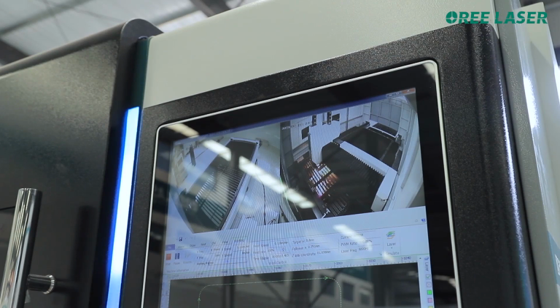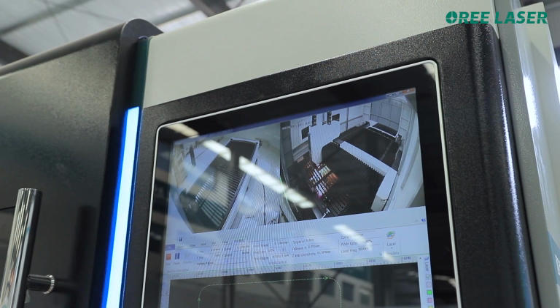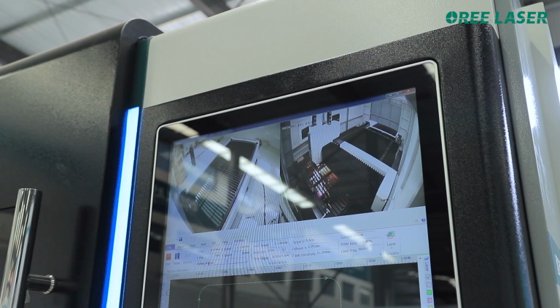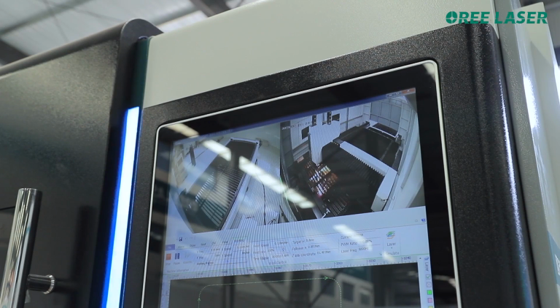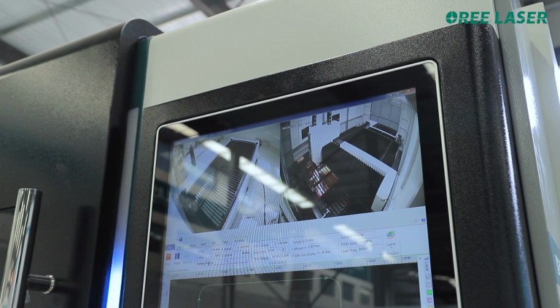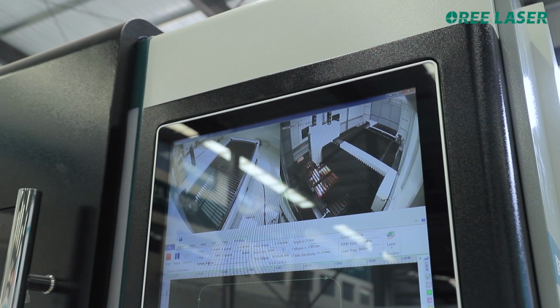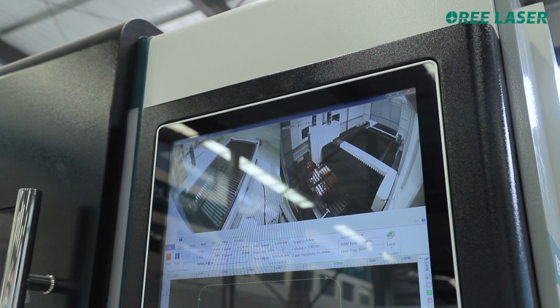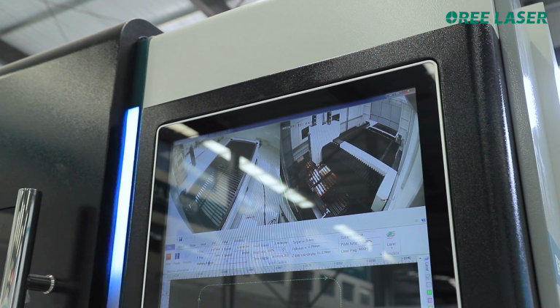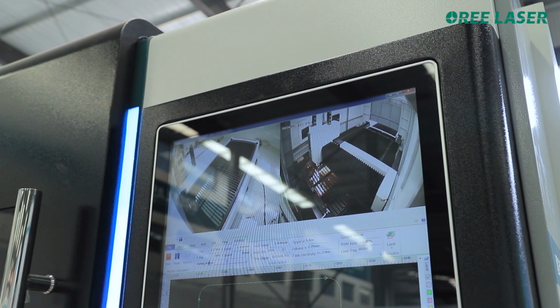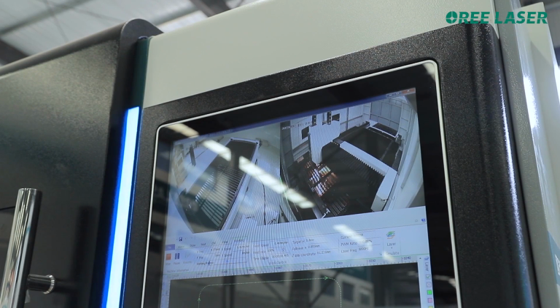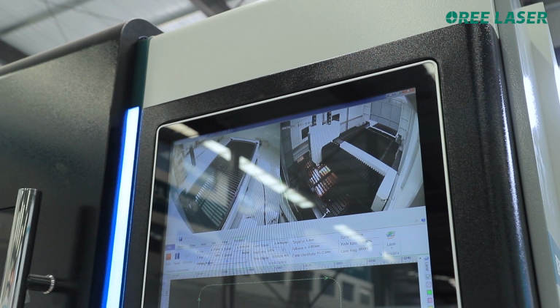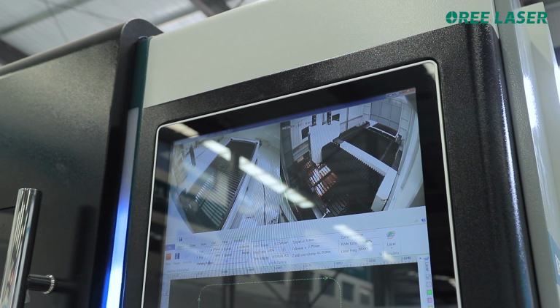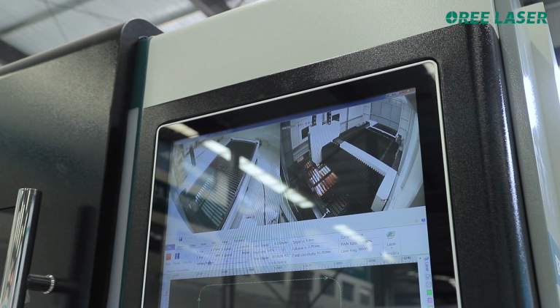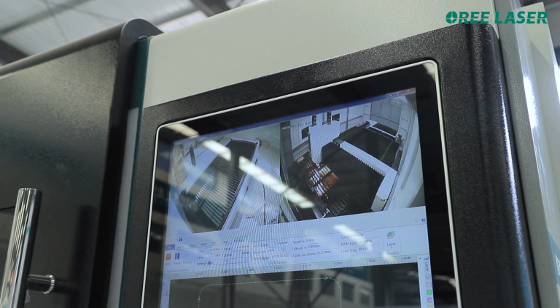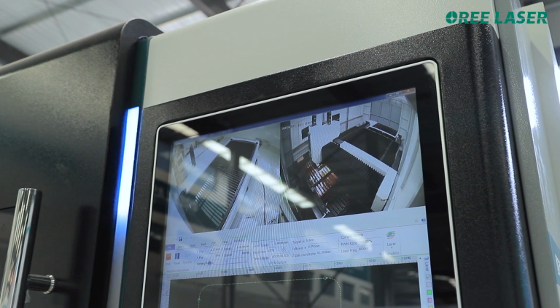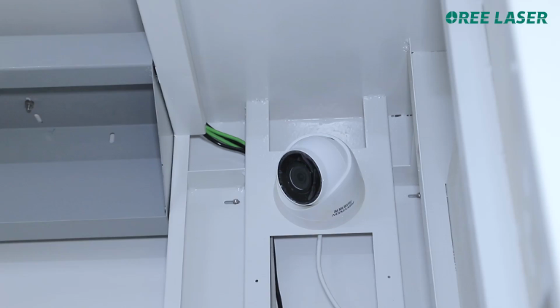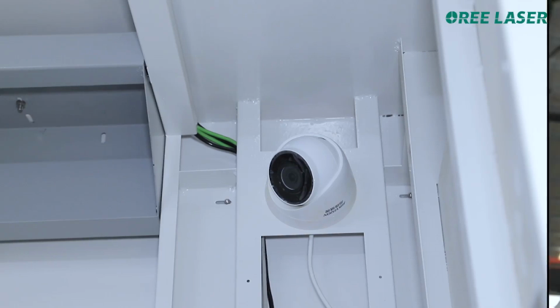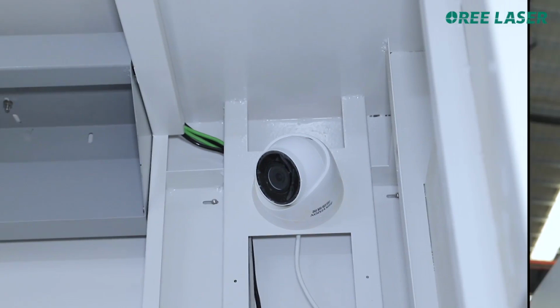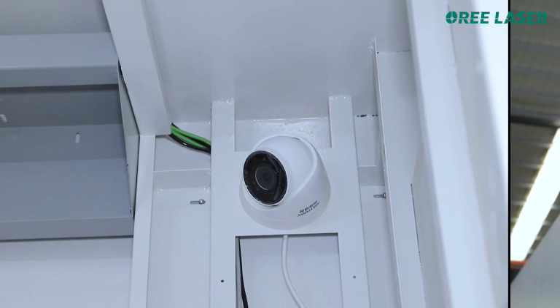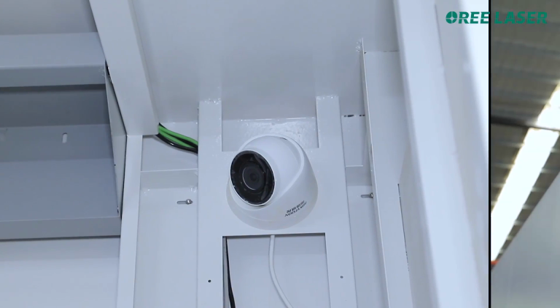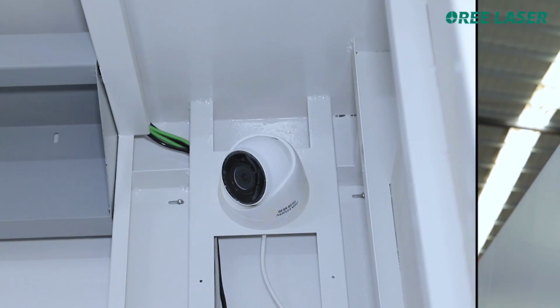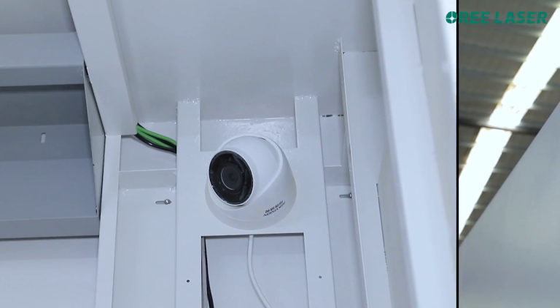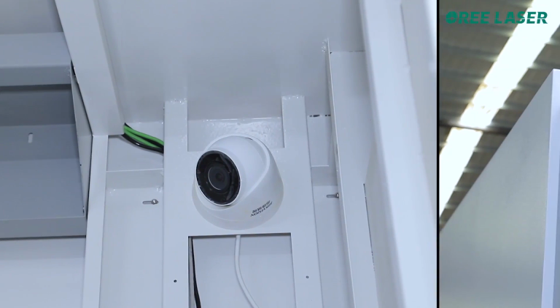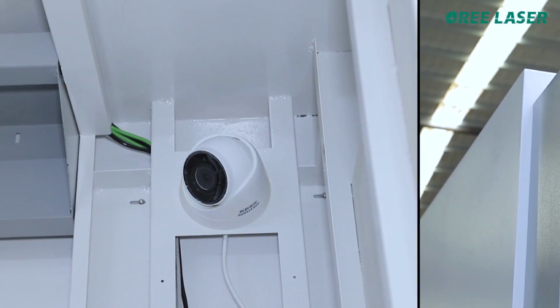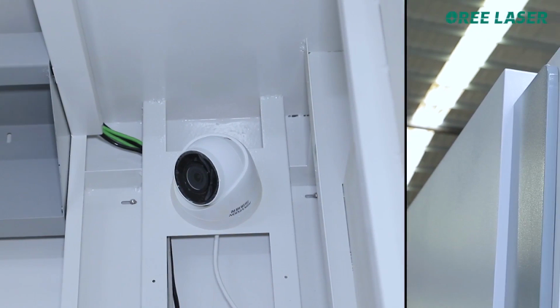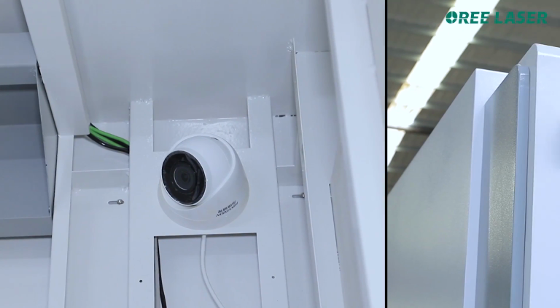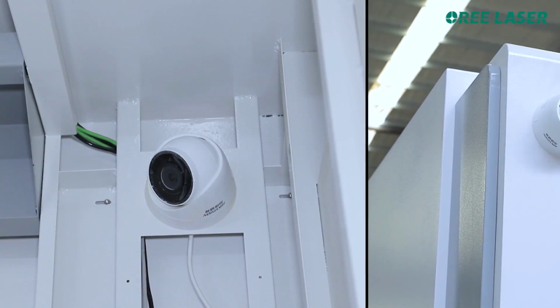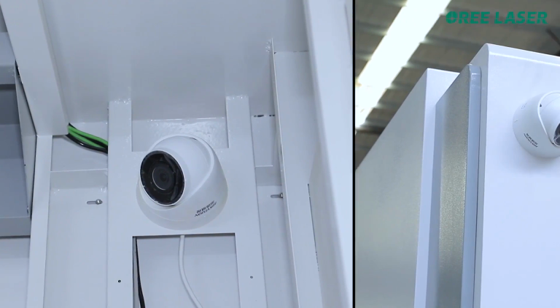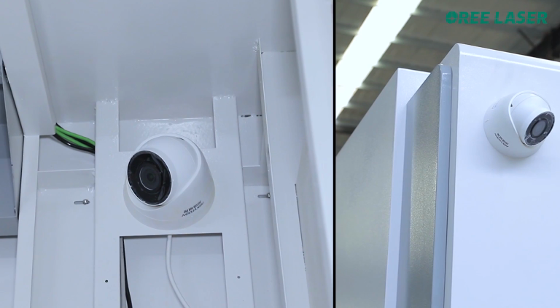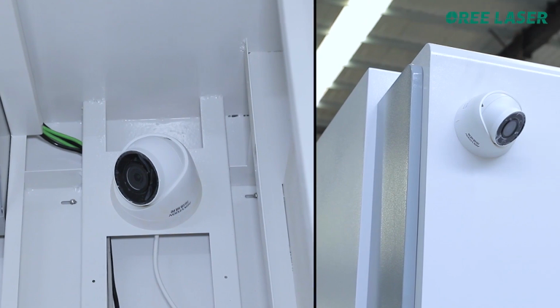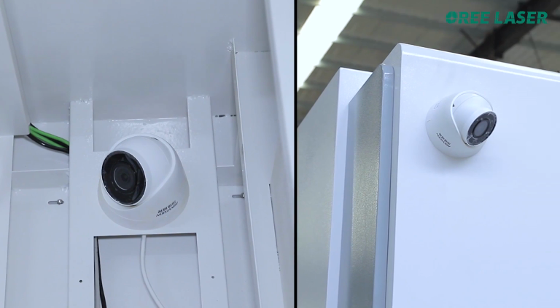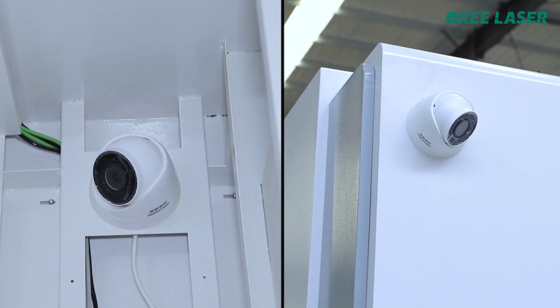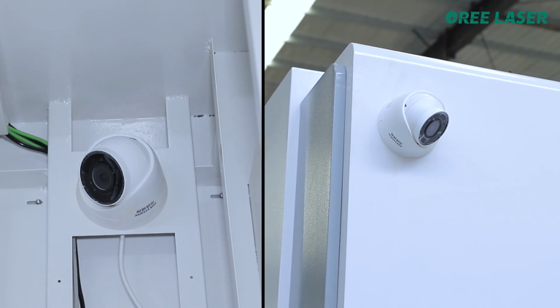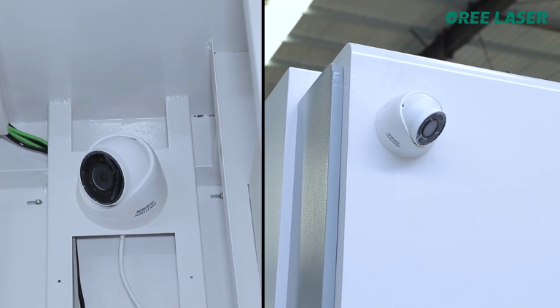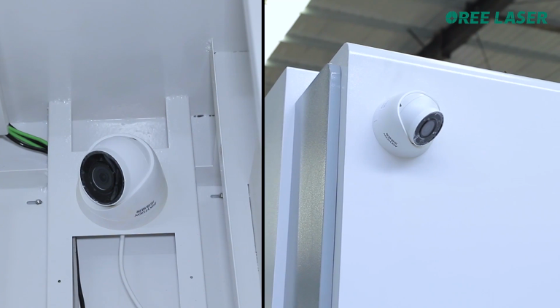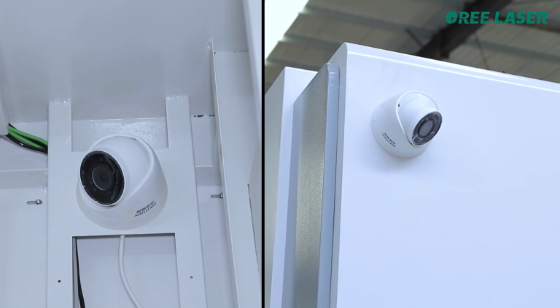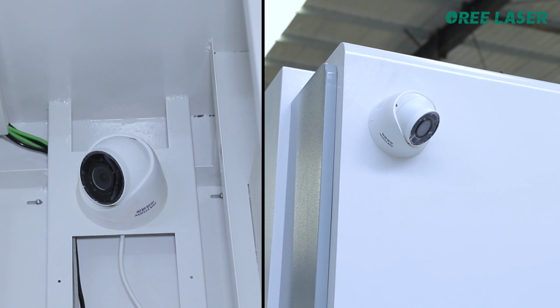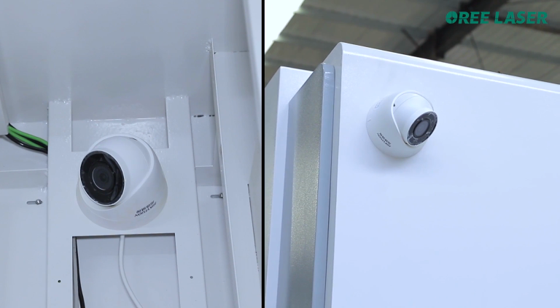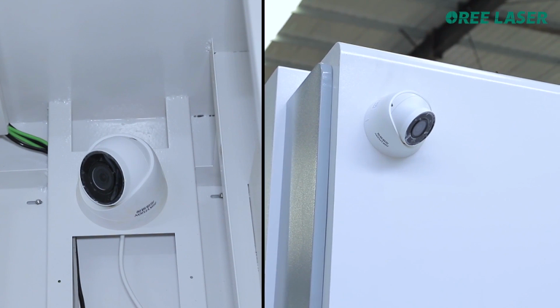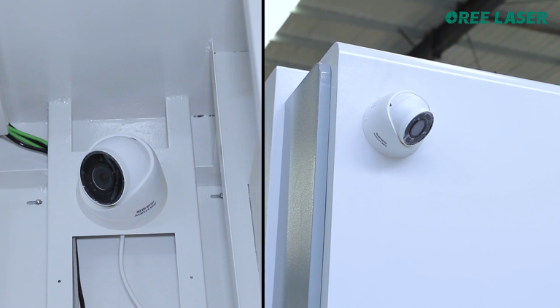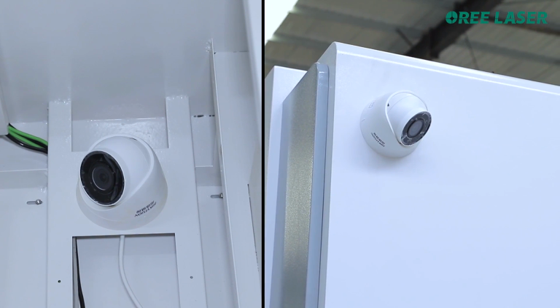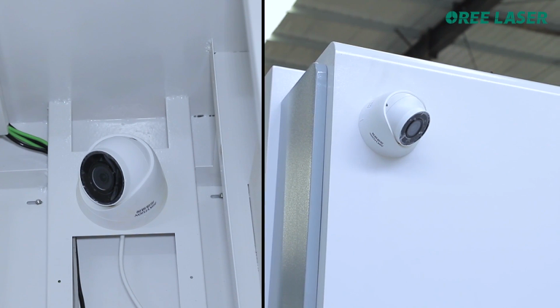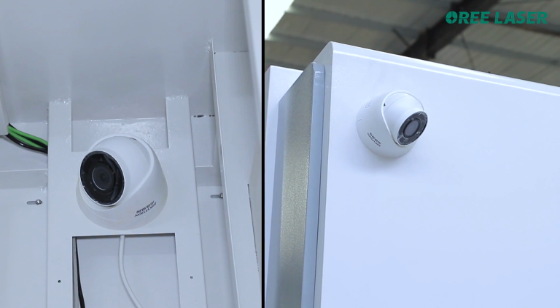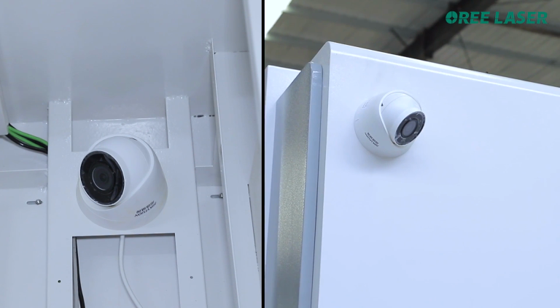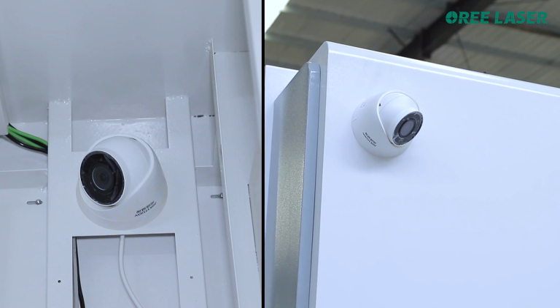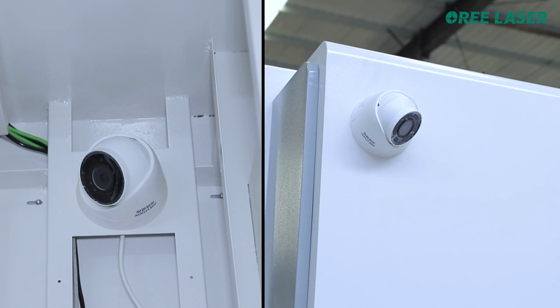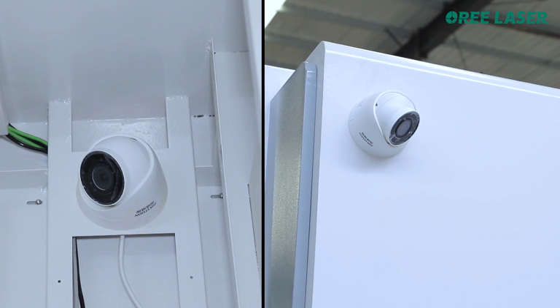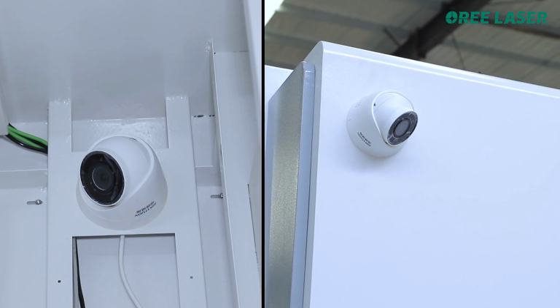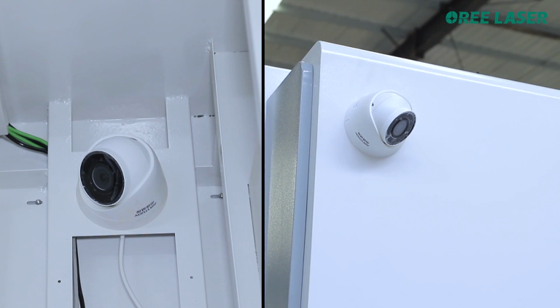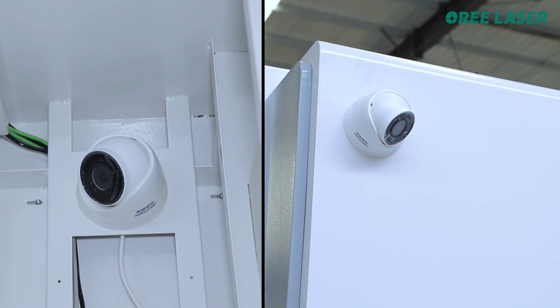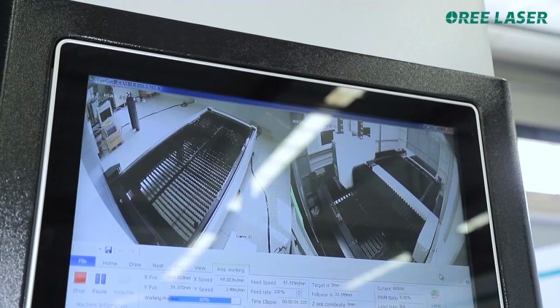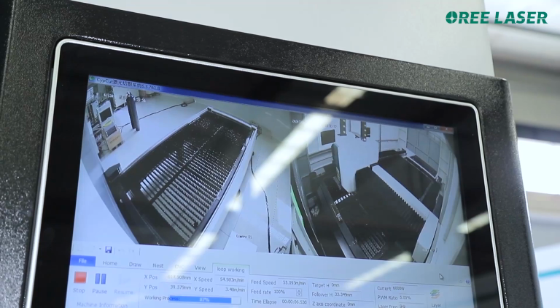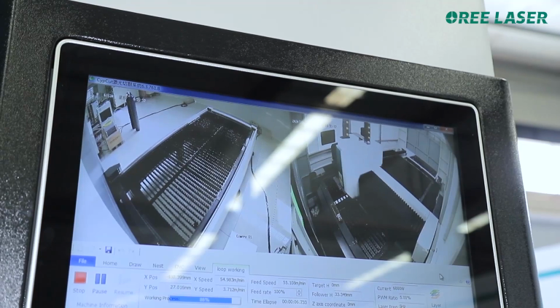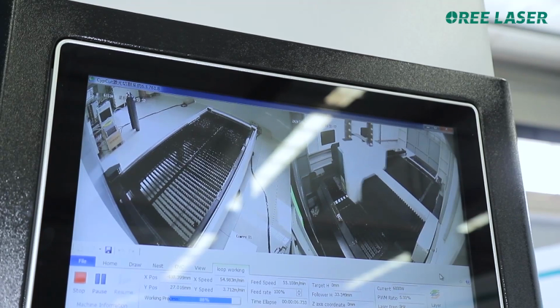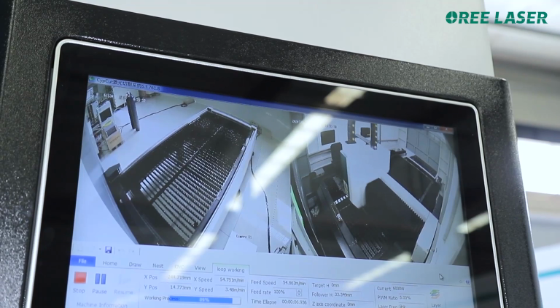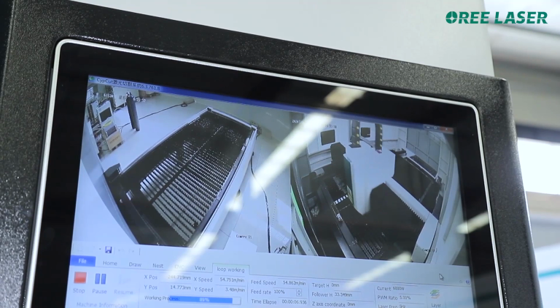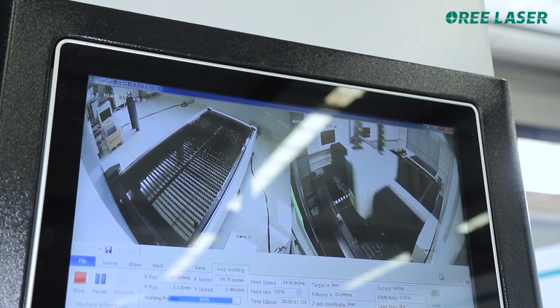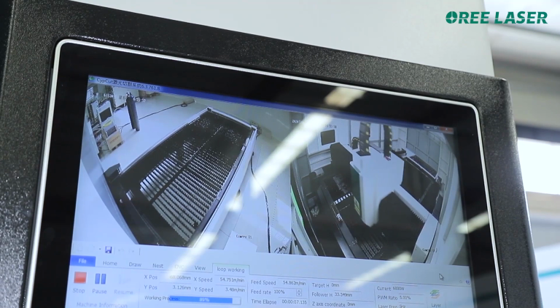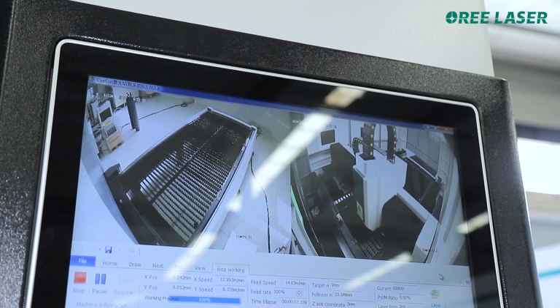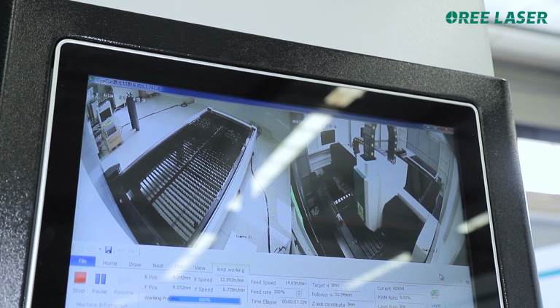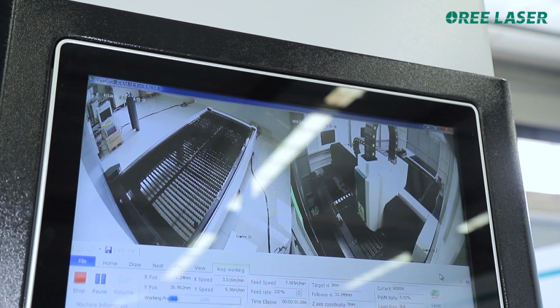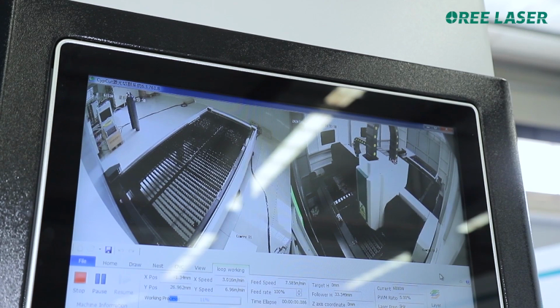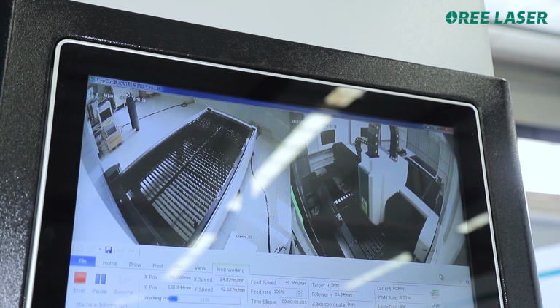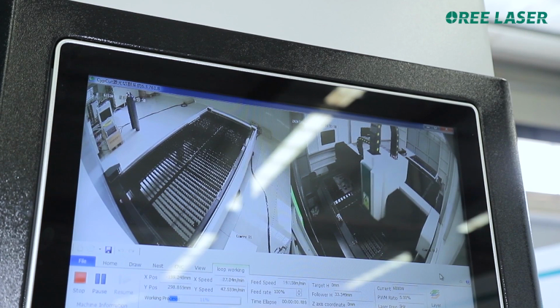Number four: double camera monitoring, which is convenient for the operator to observe the cutting process in real time.